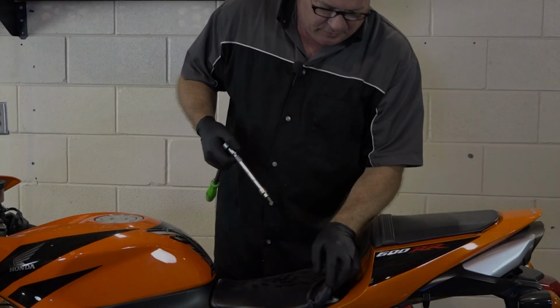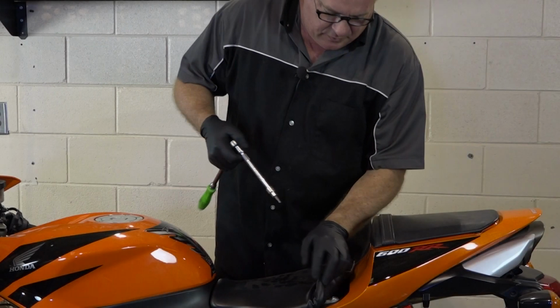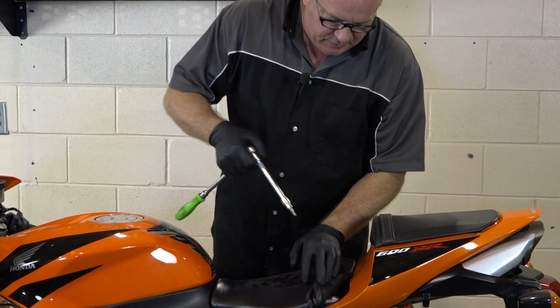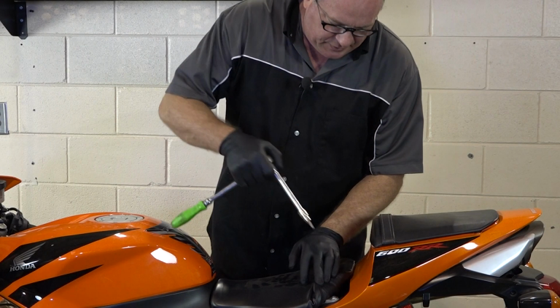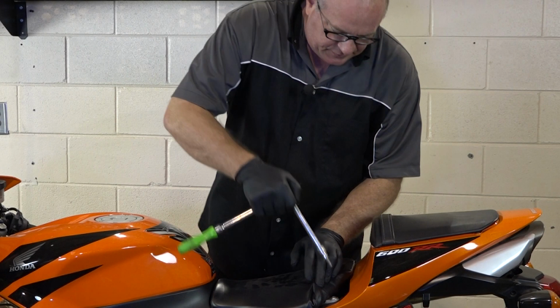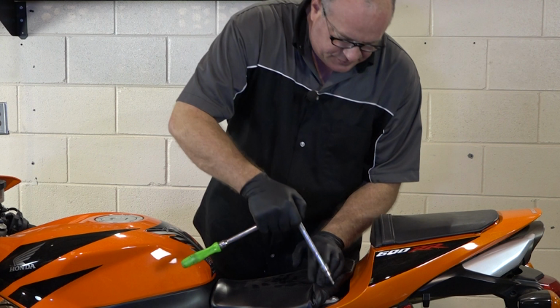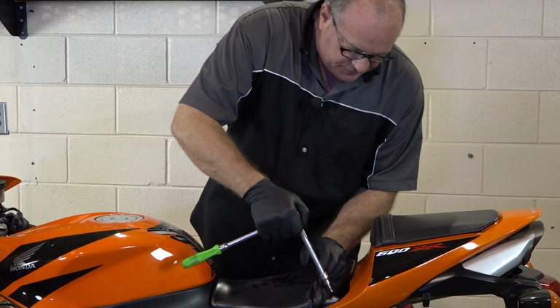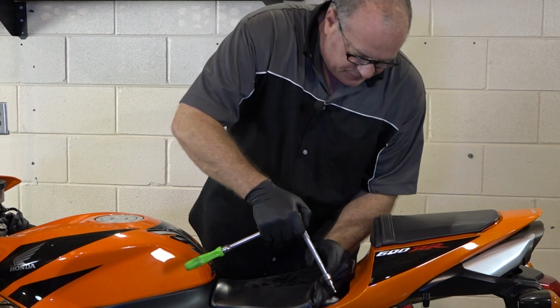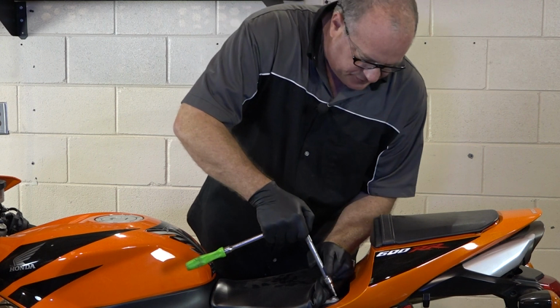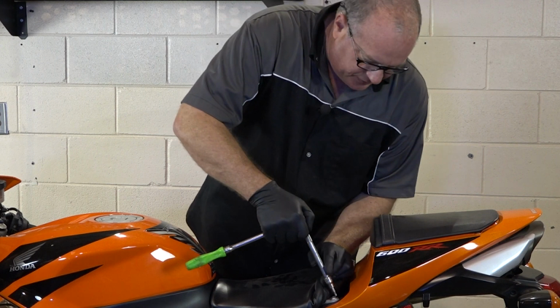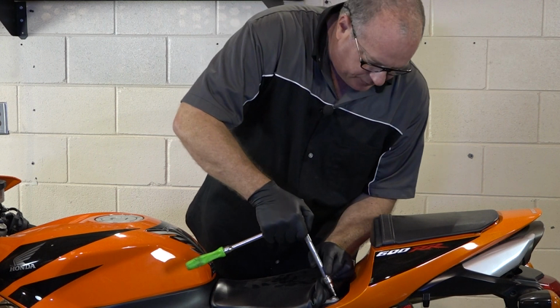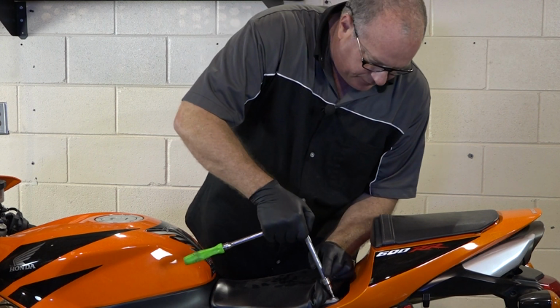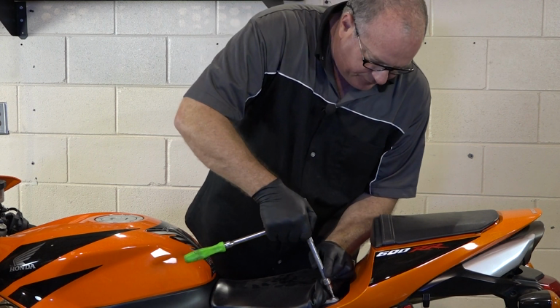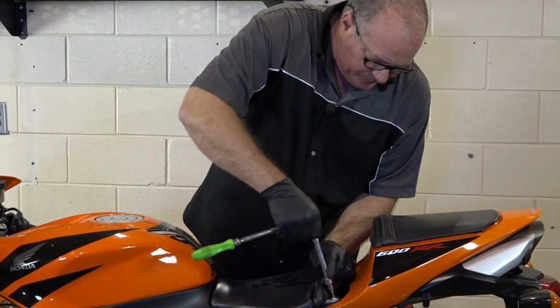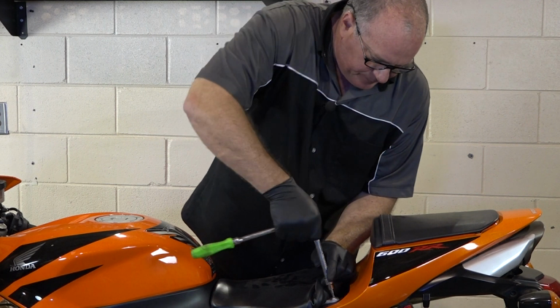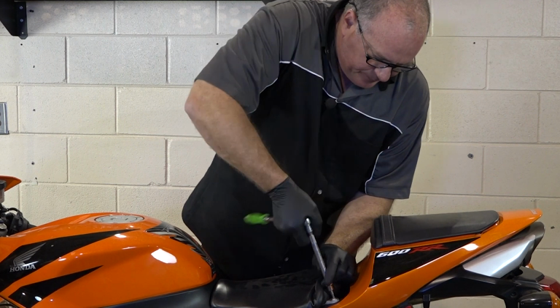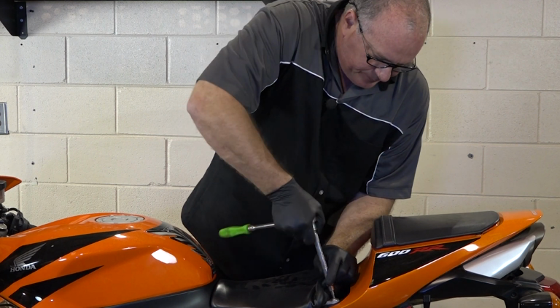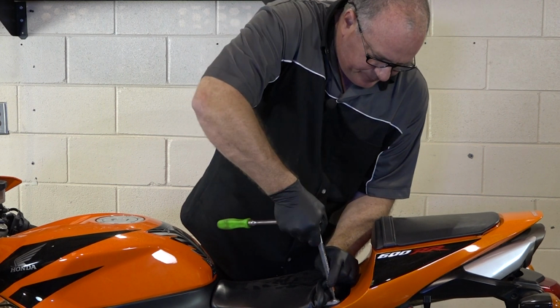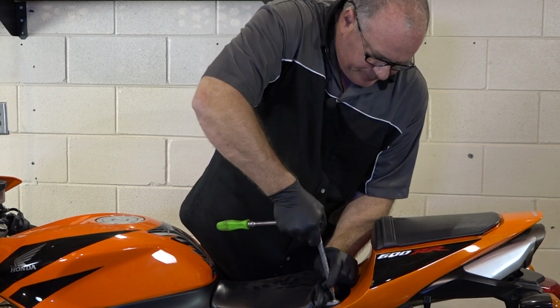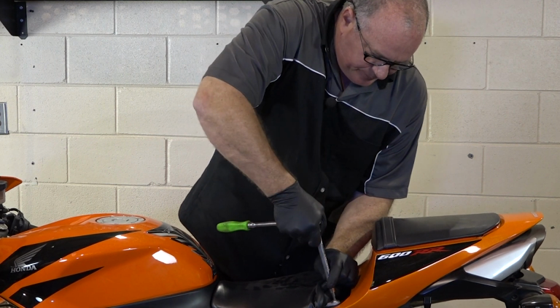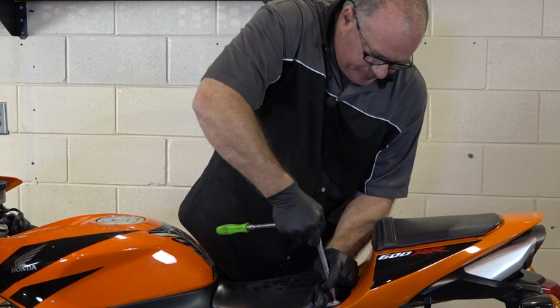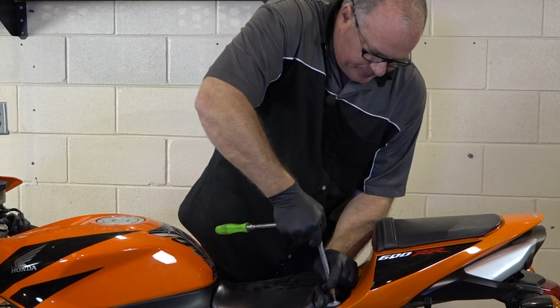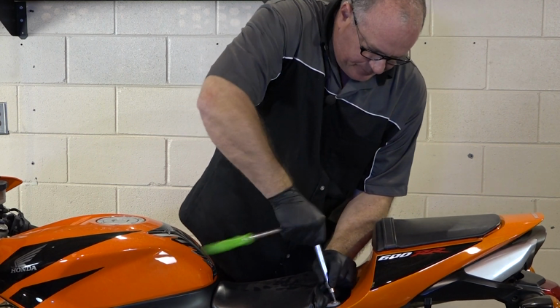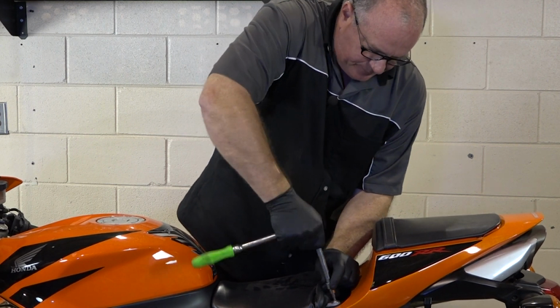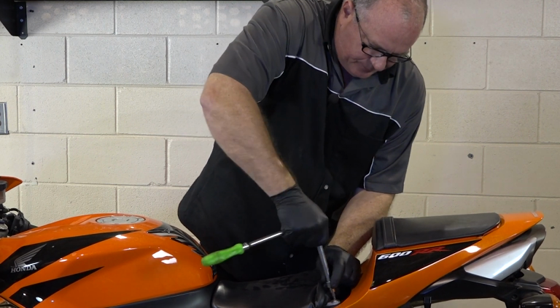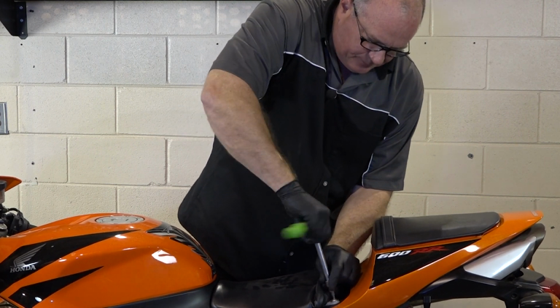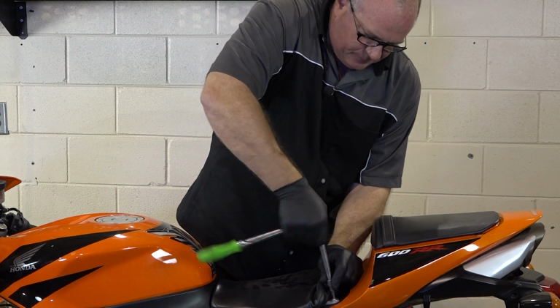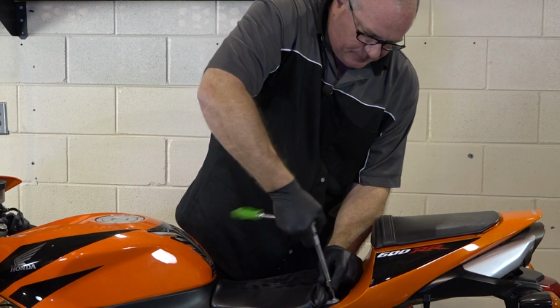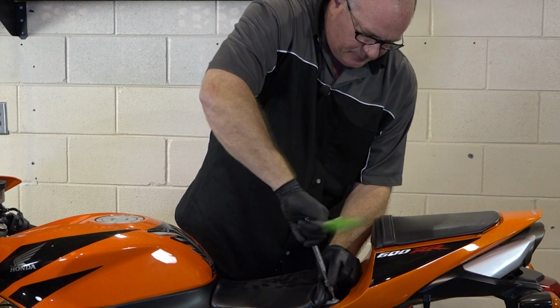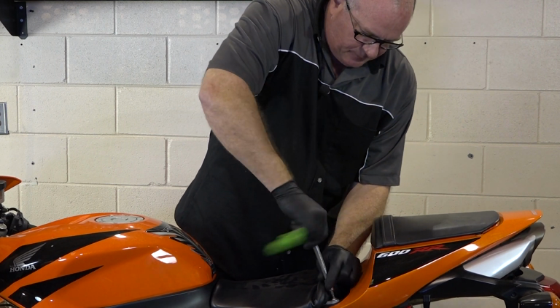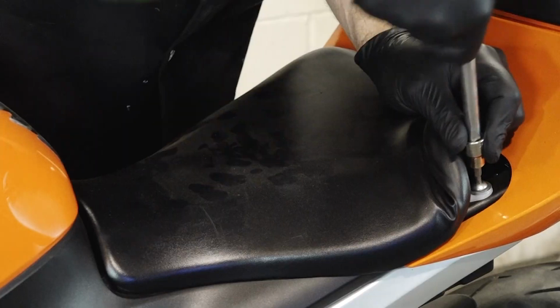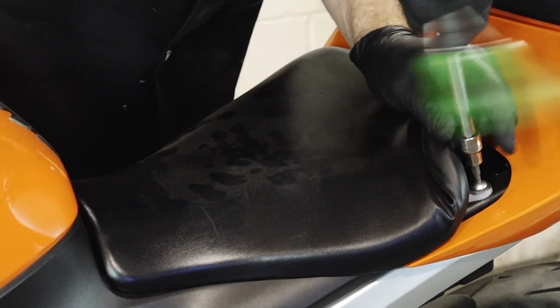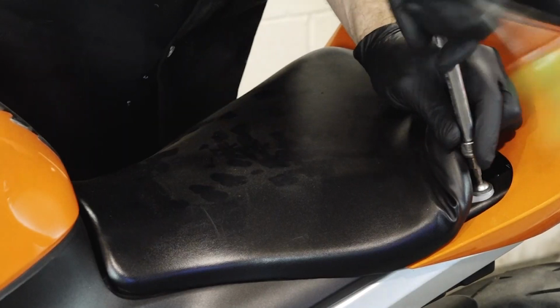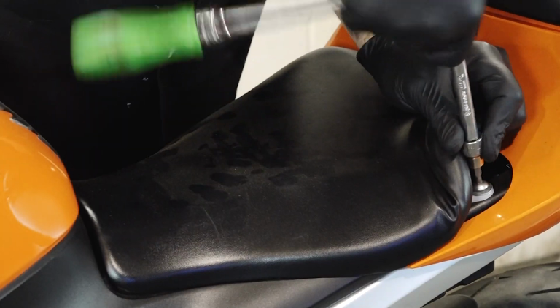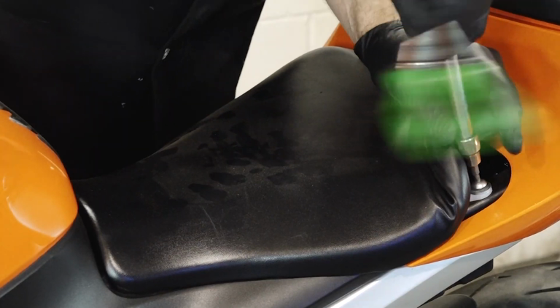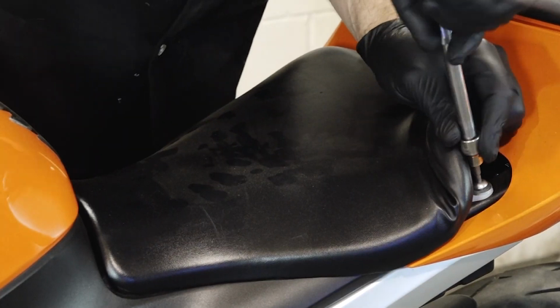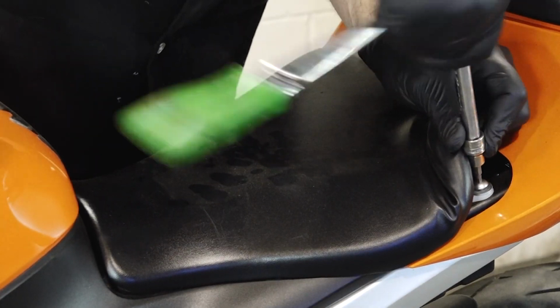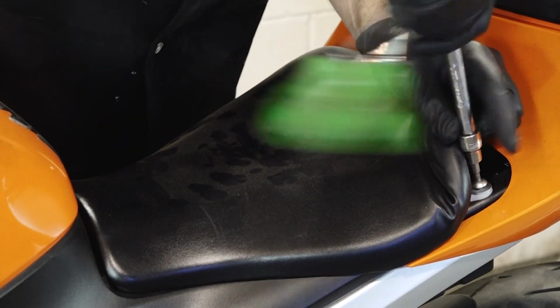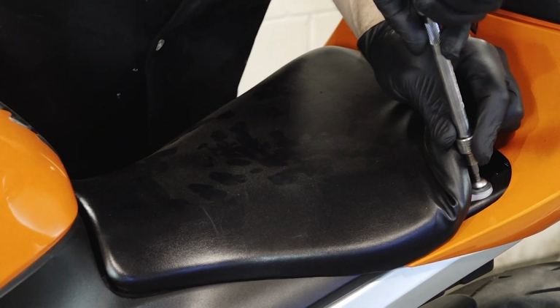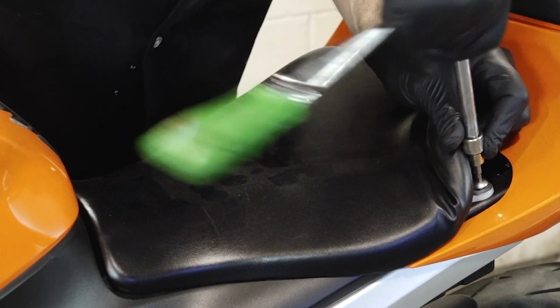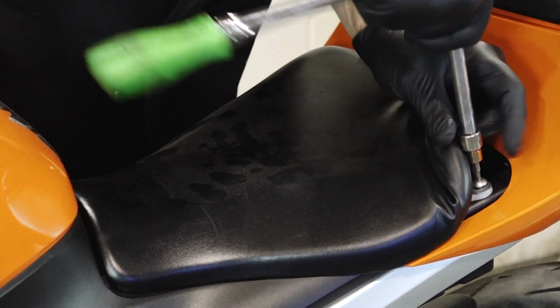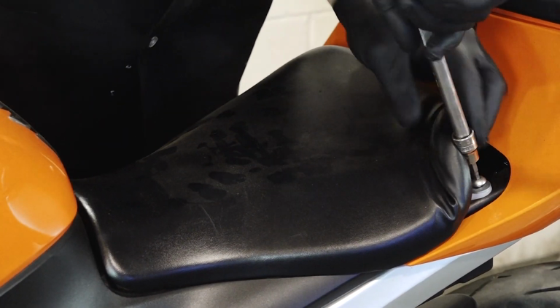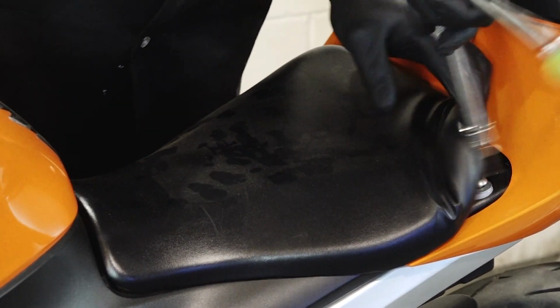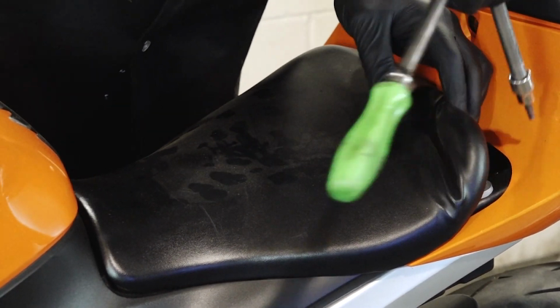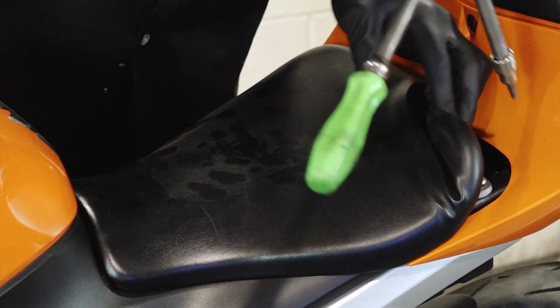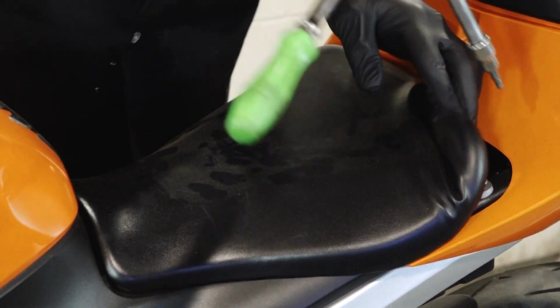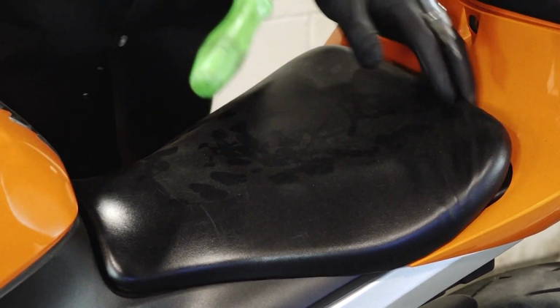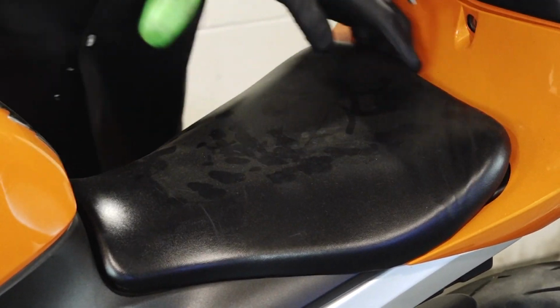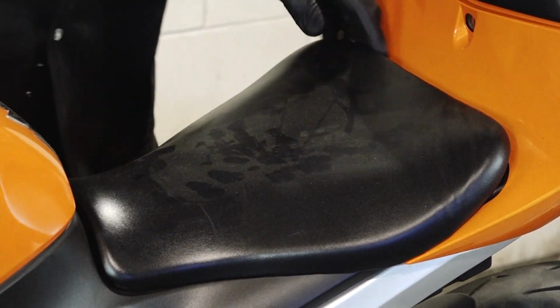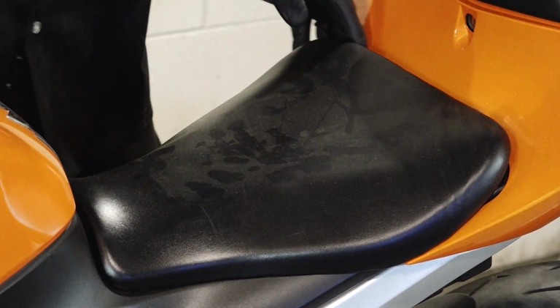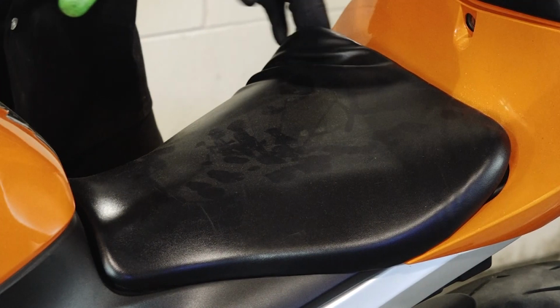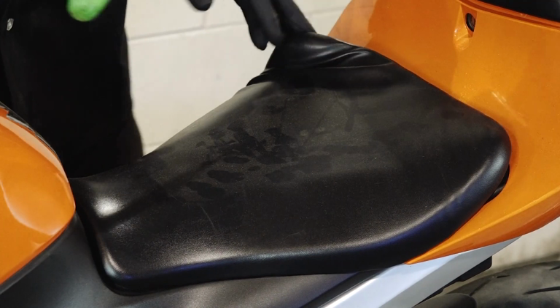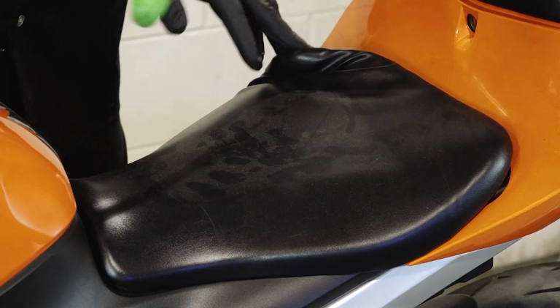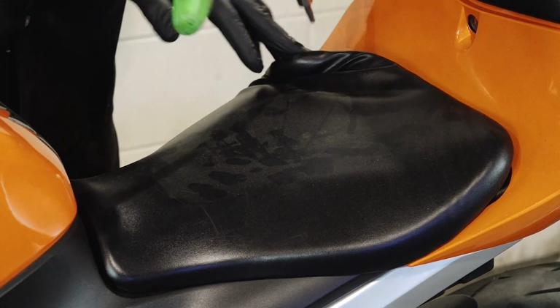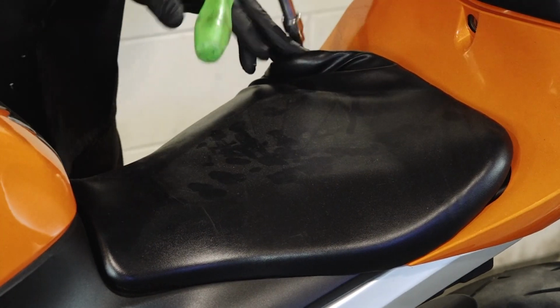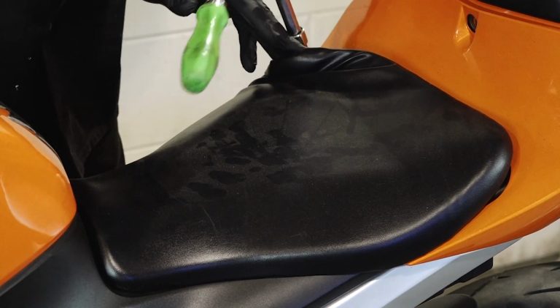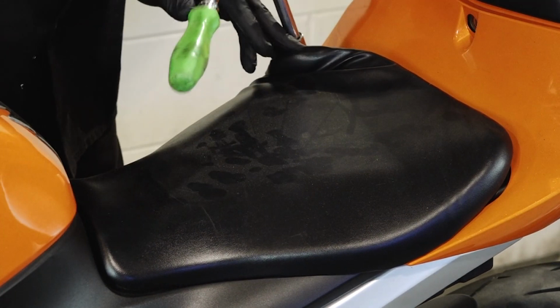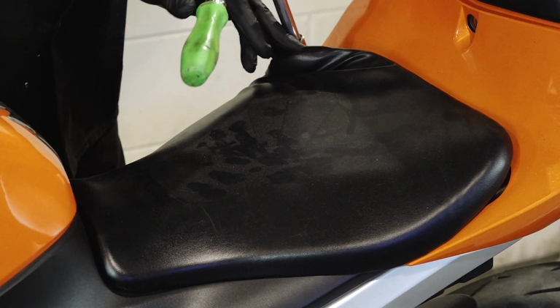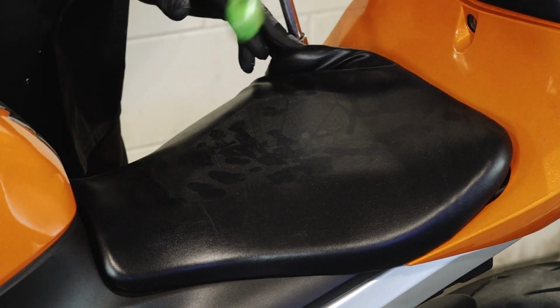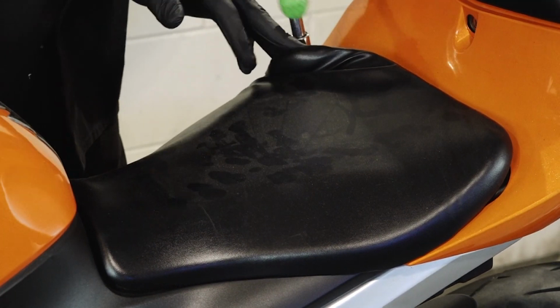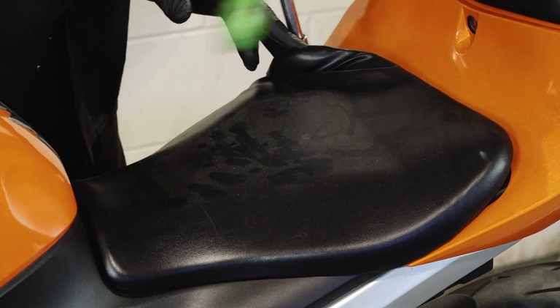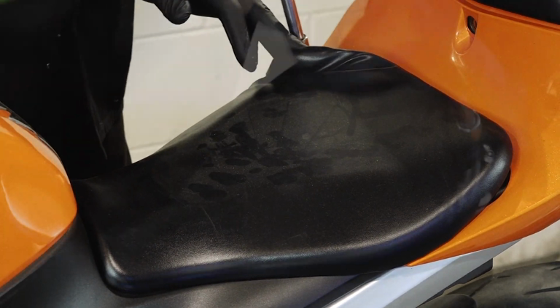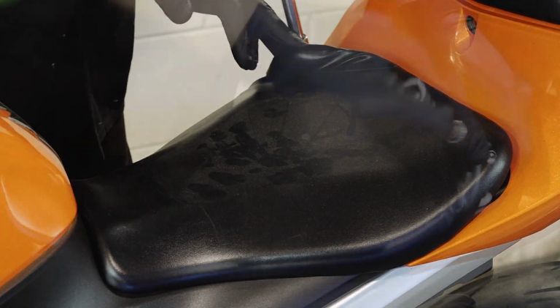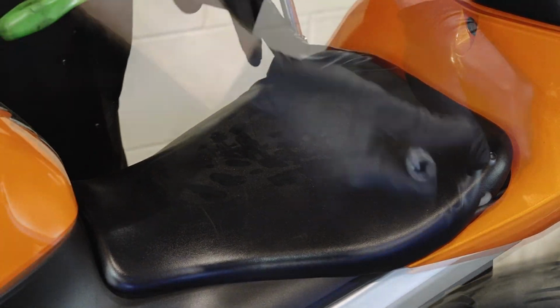Alright, let's get the seat off. Just a 5mm Allen — nothing that special.